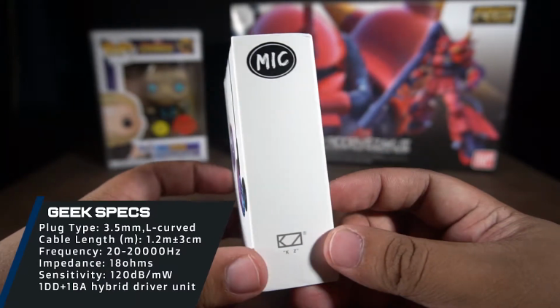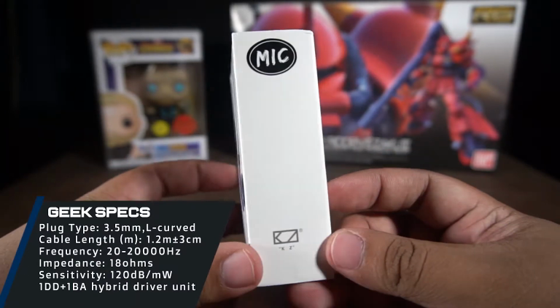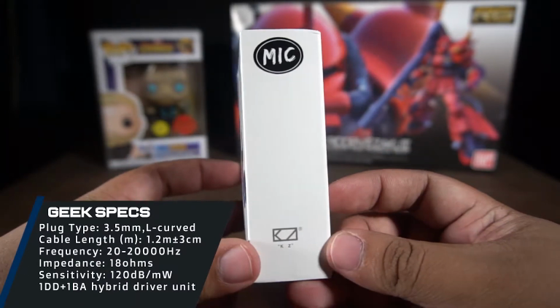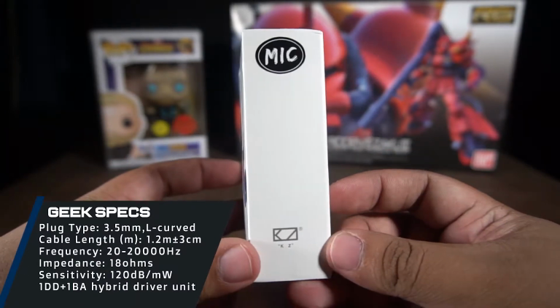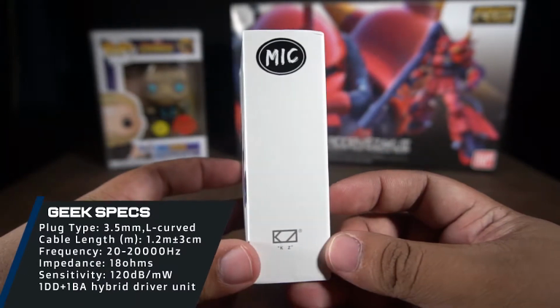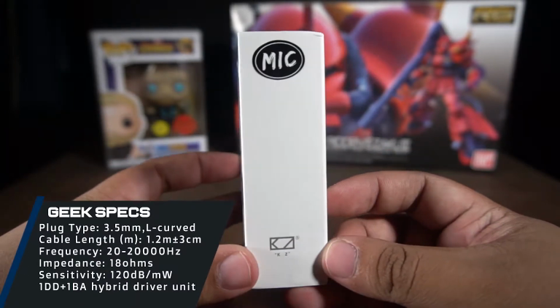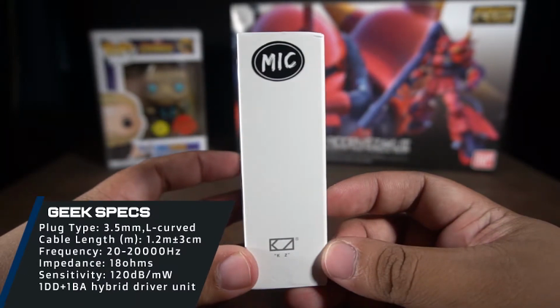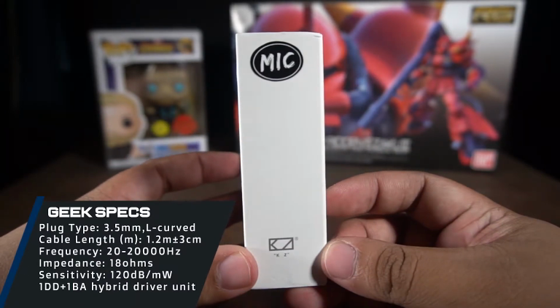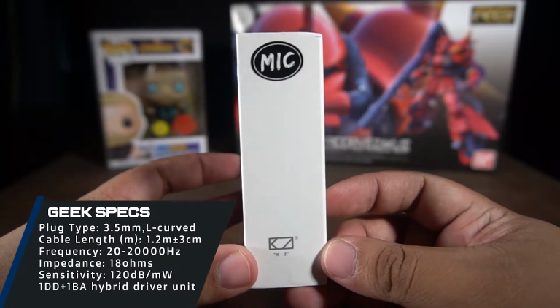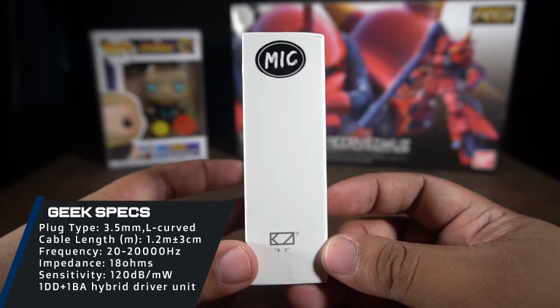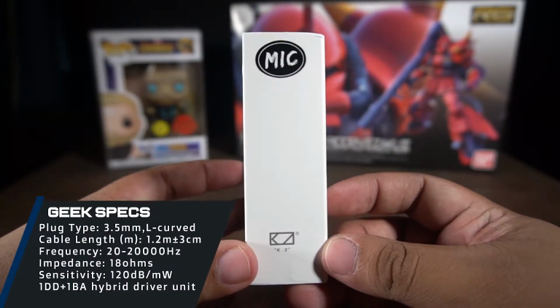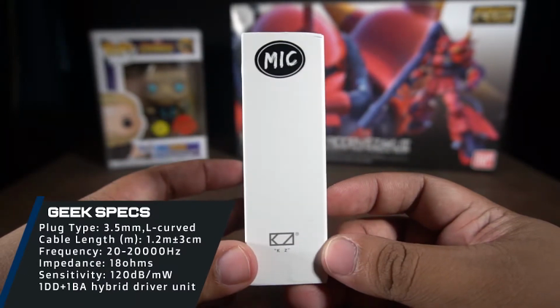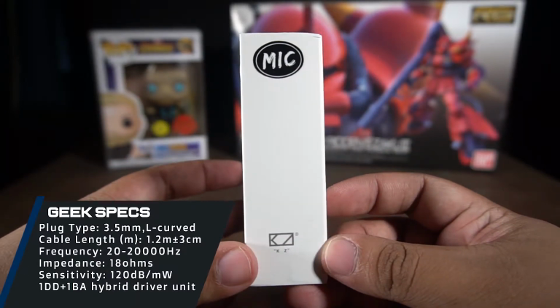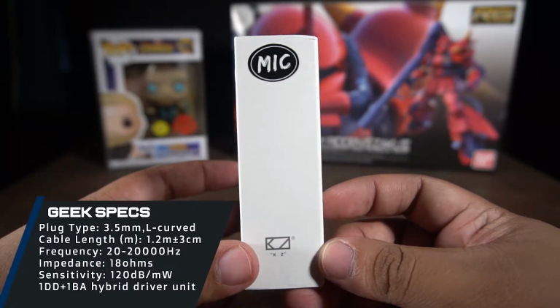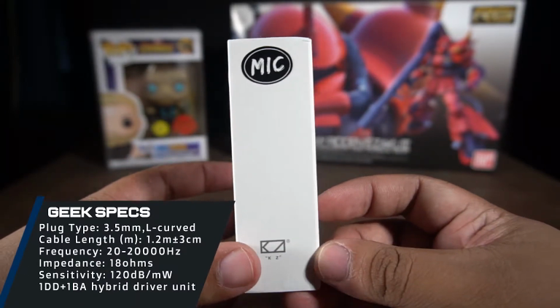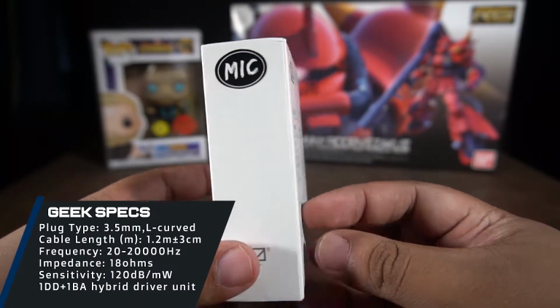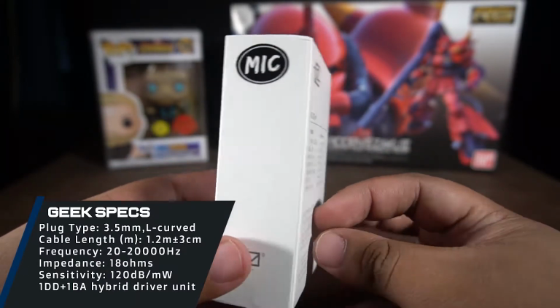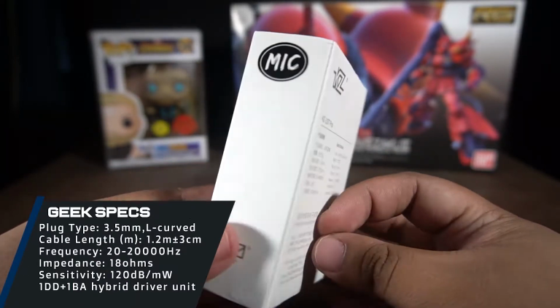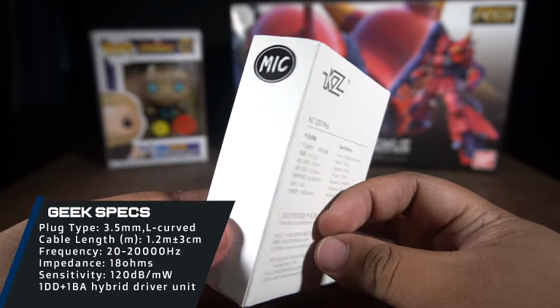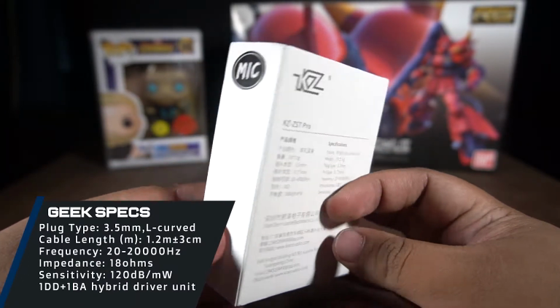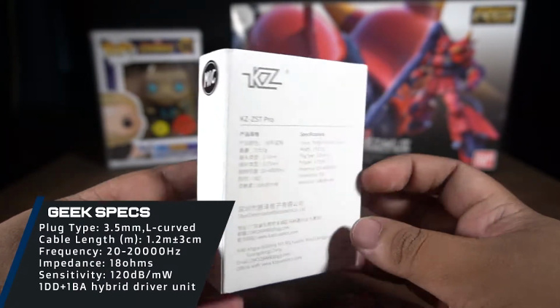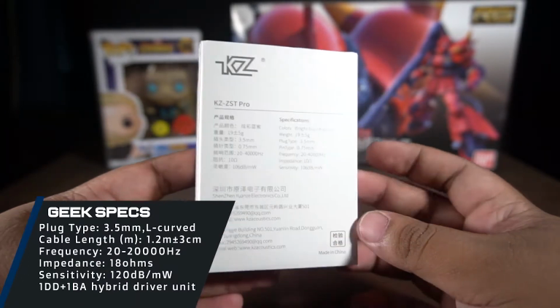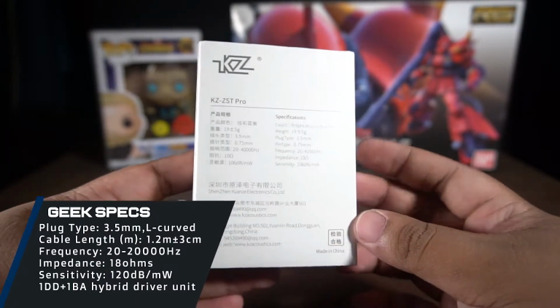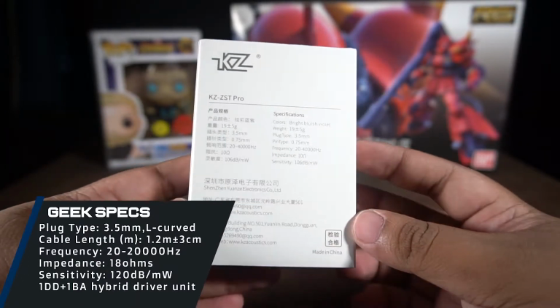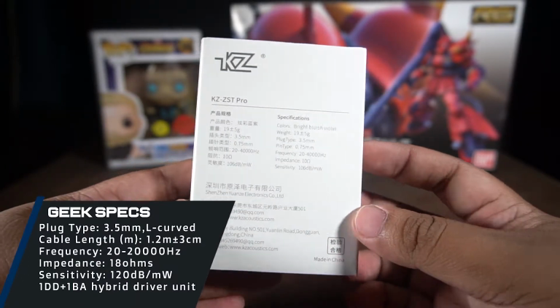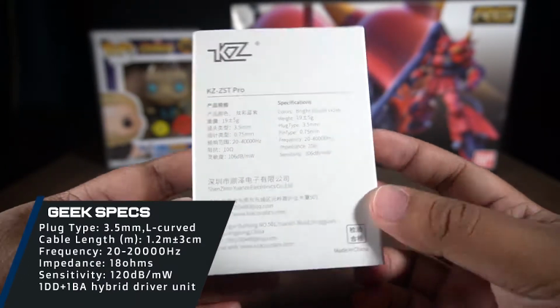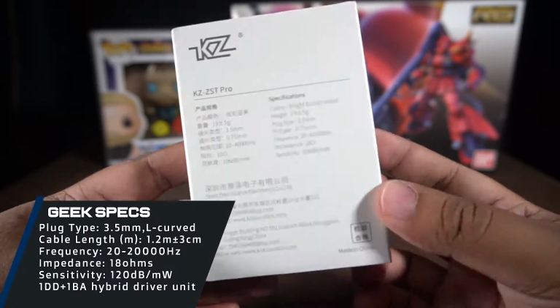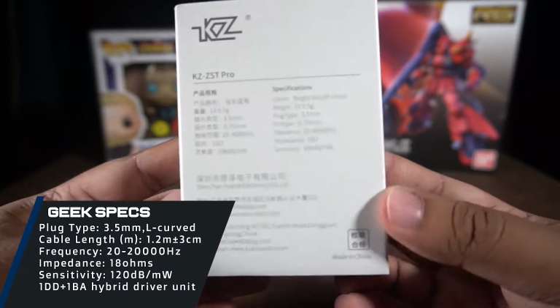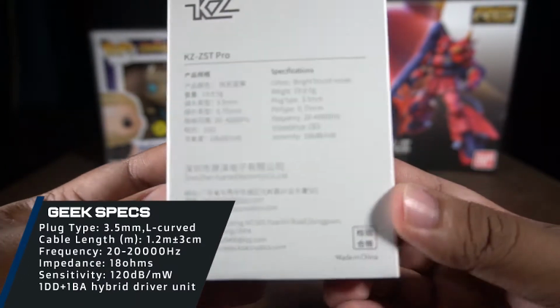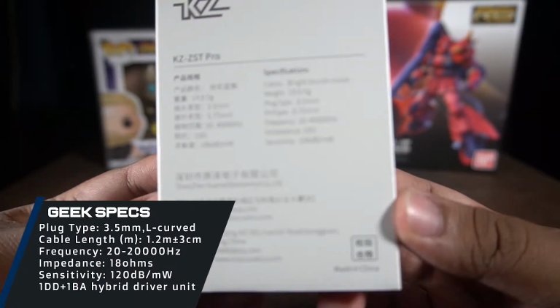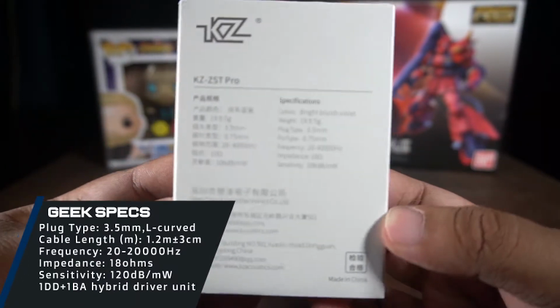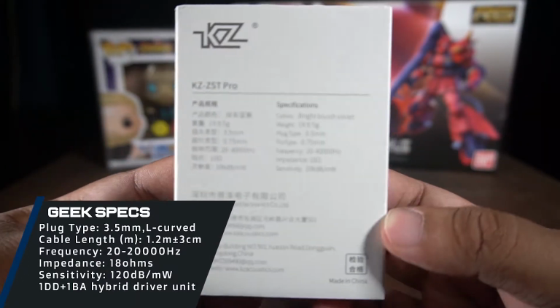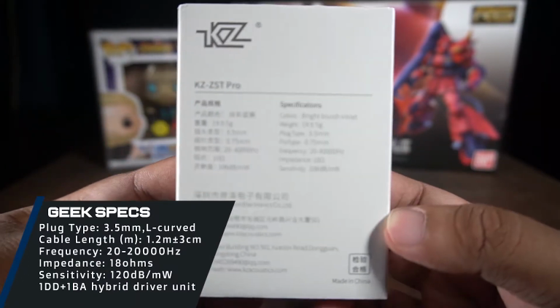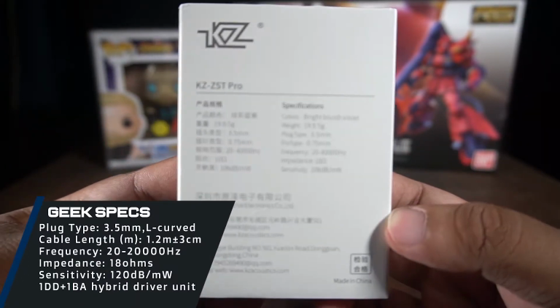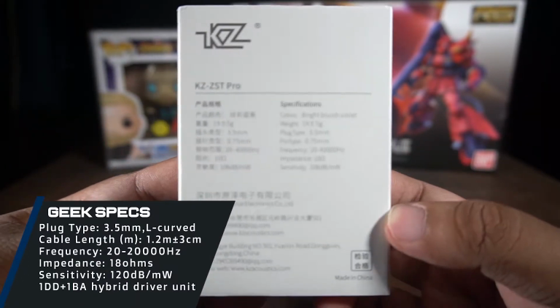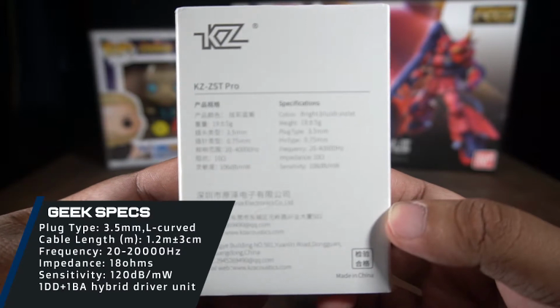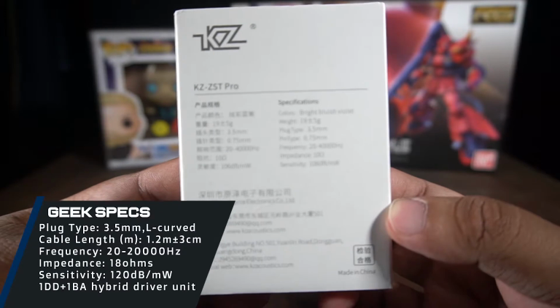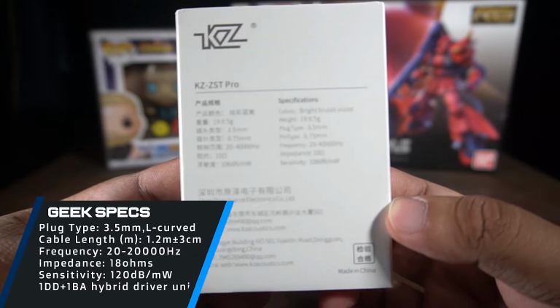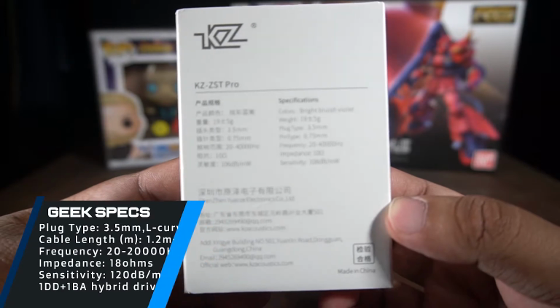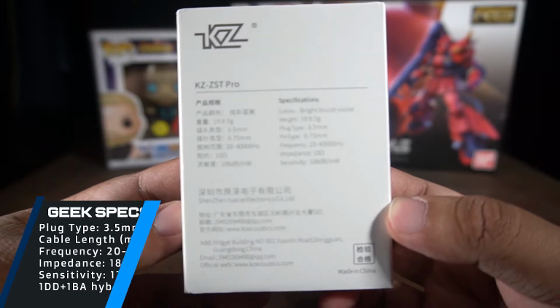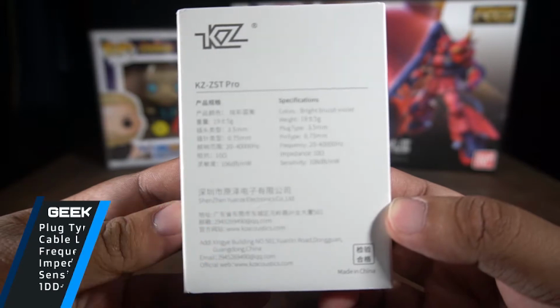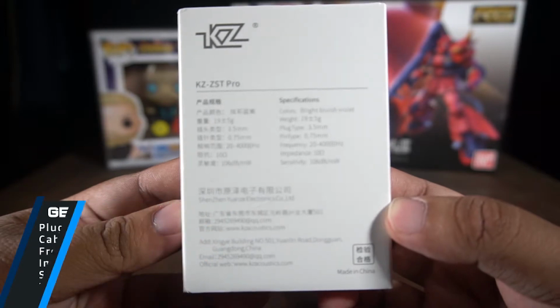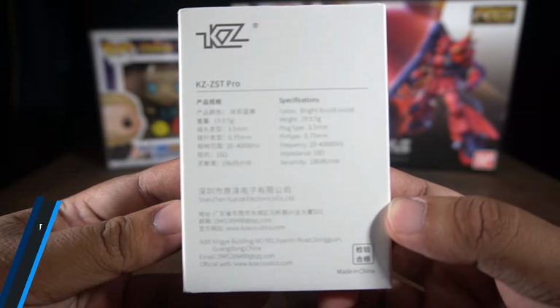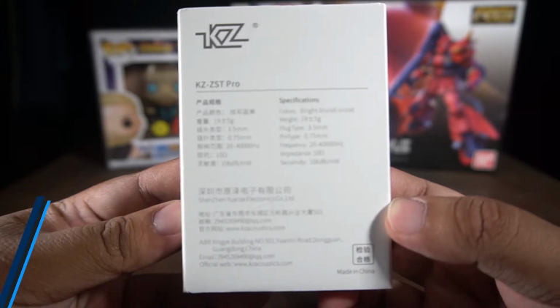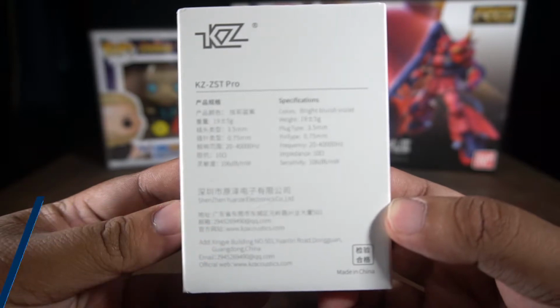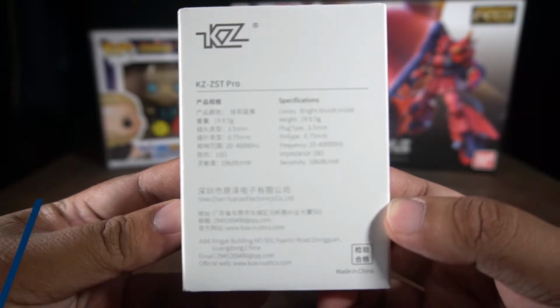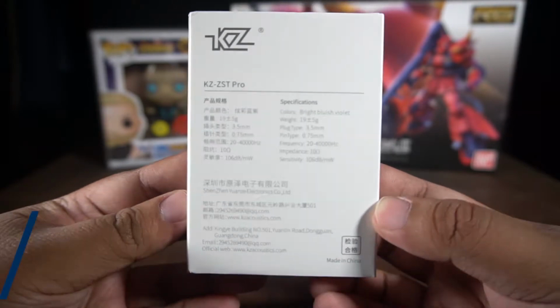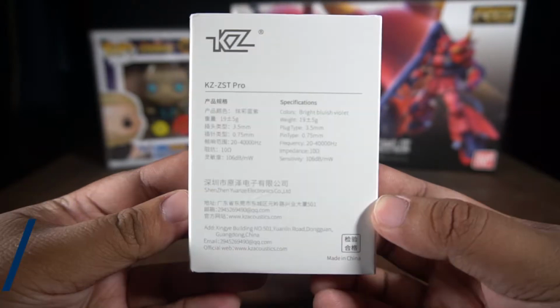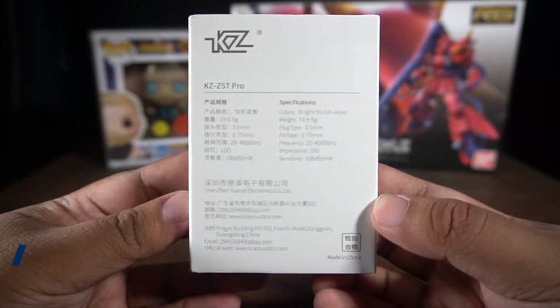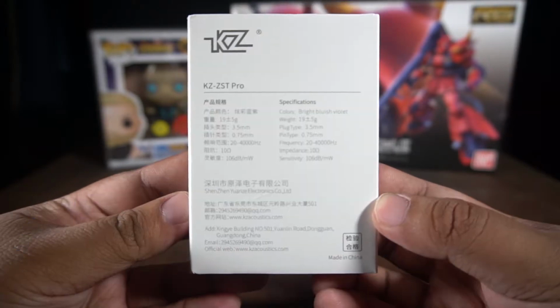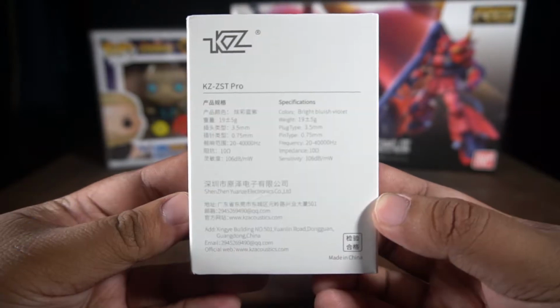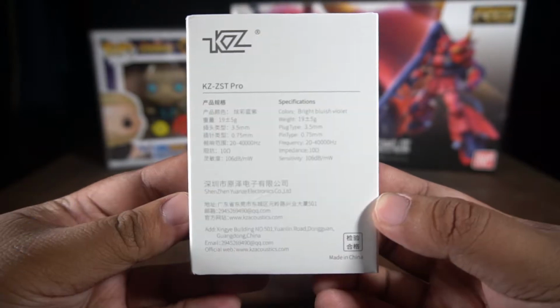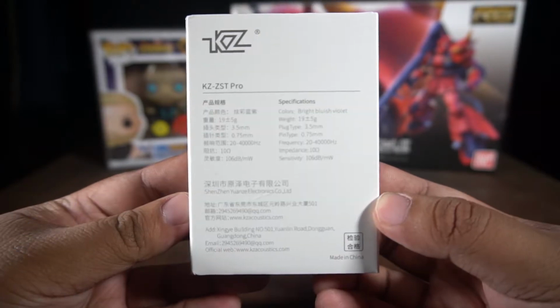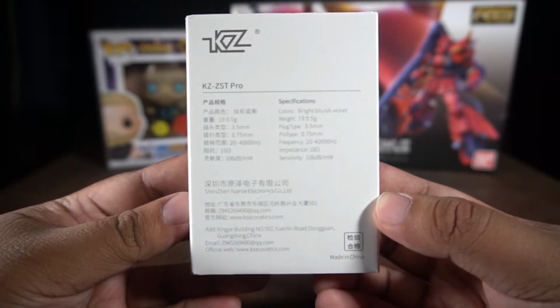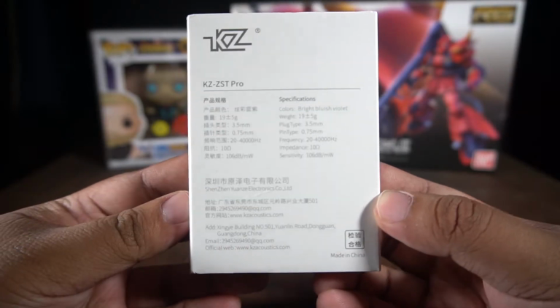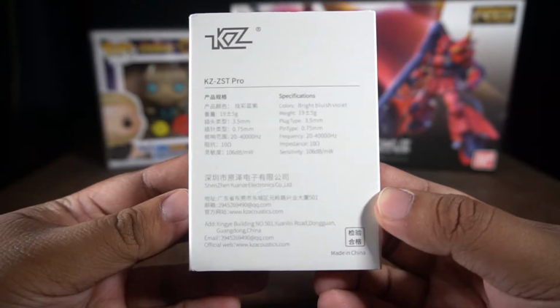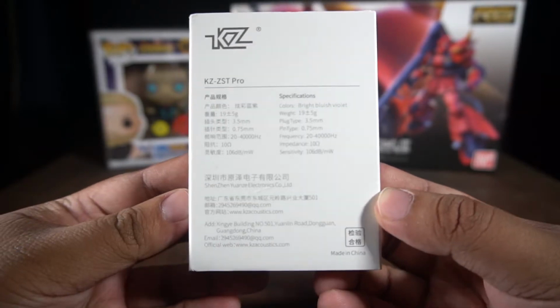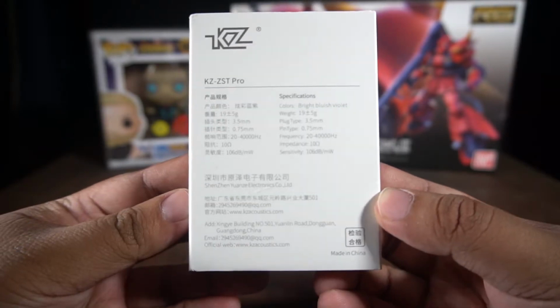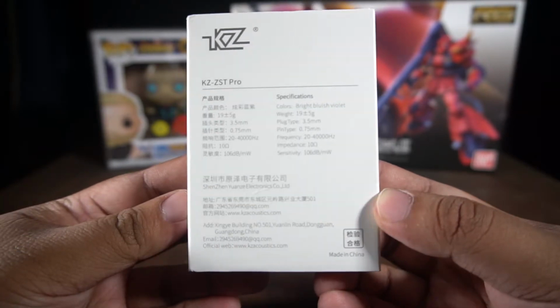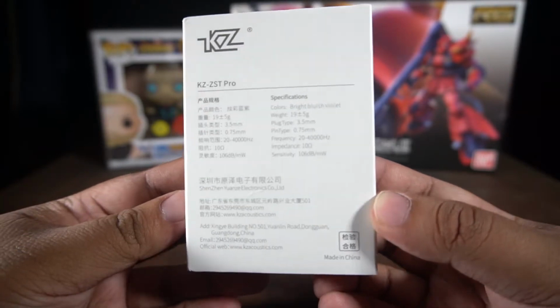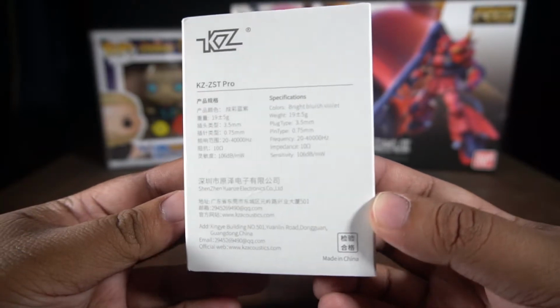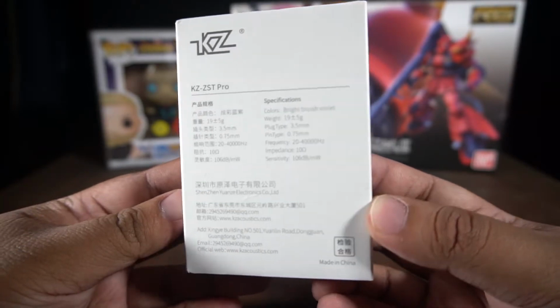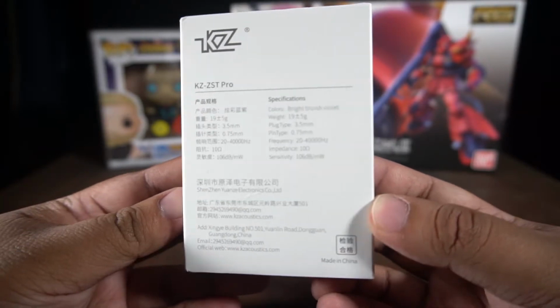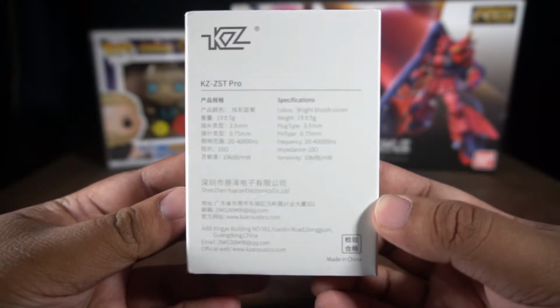Will it live up to the expectations? Let's find out. But before anything else, let's unbox this thing.